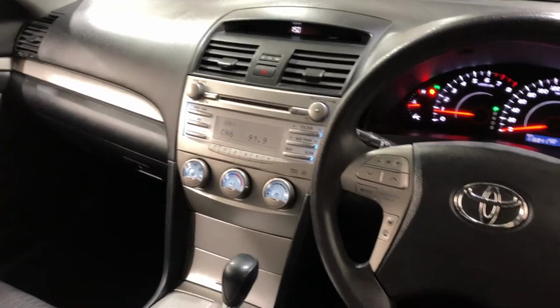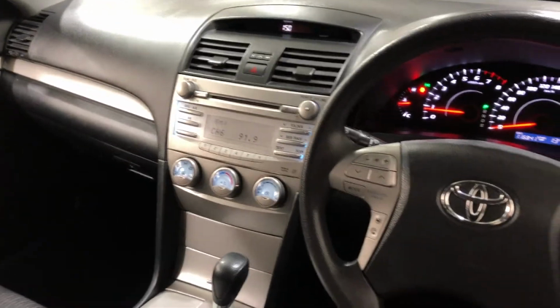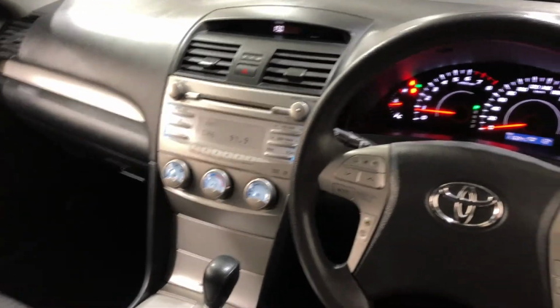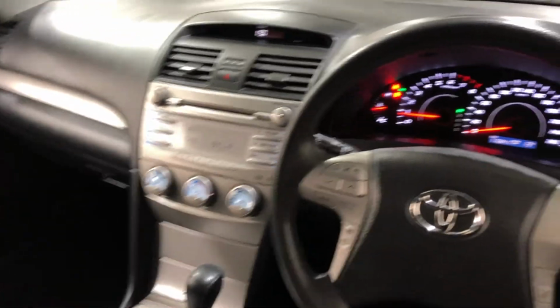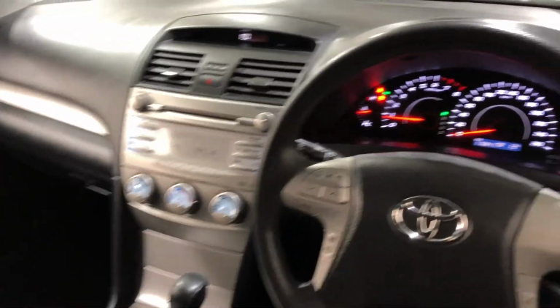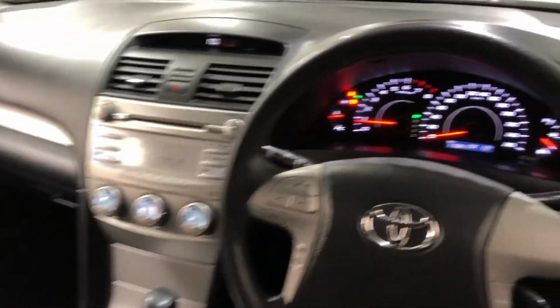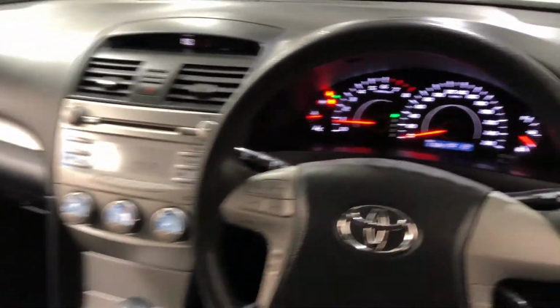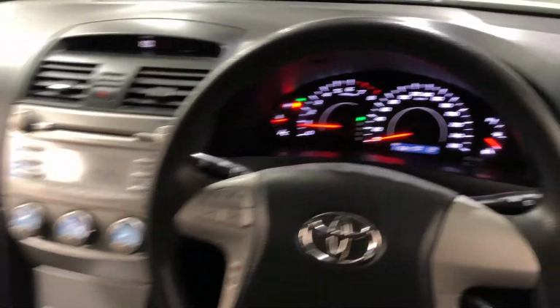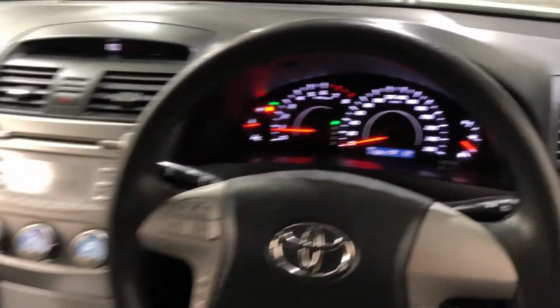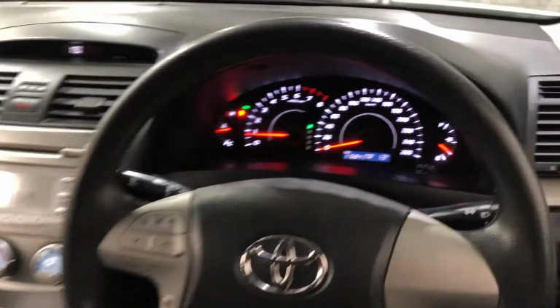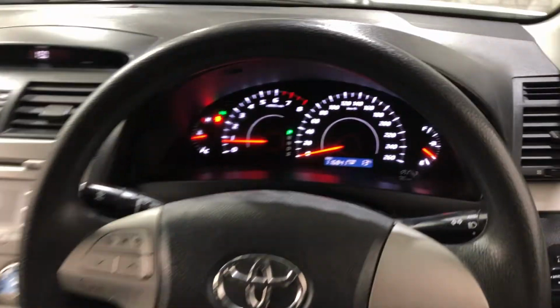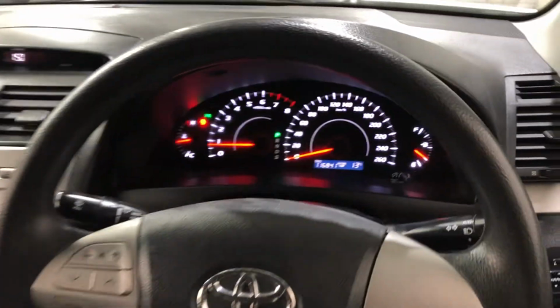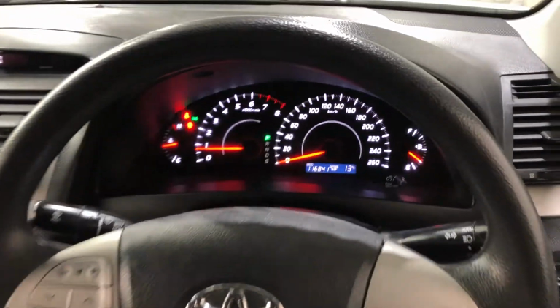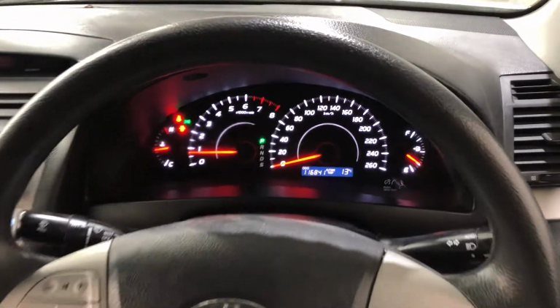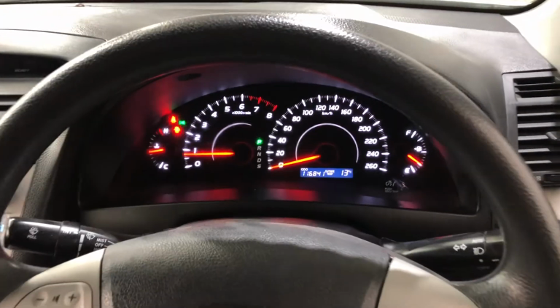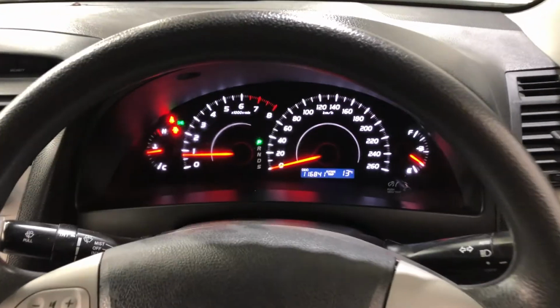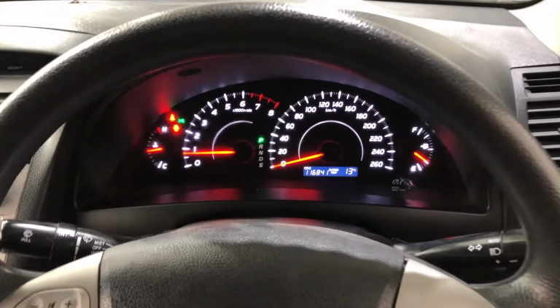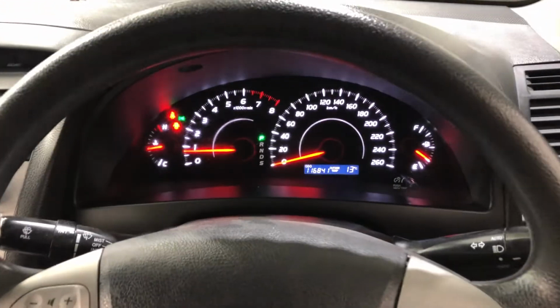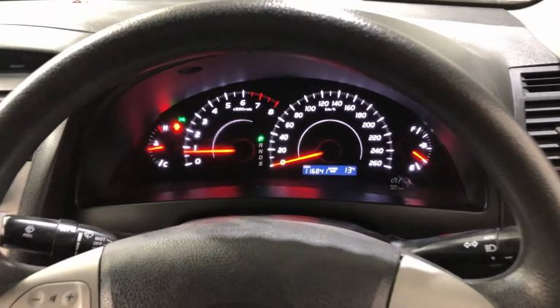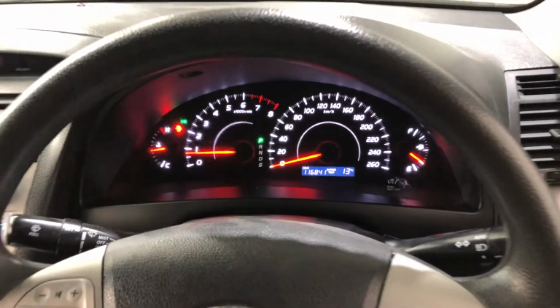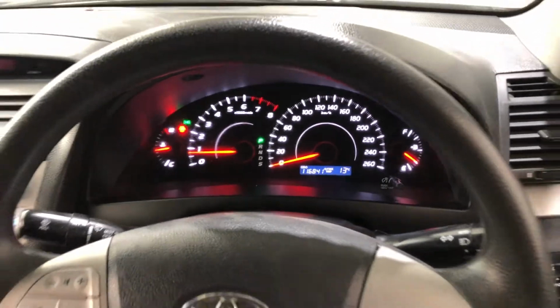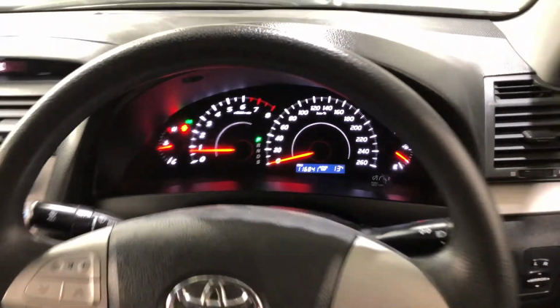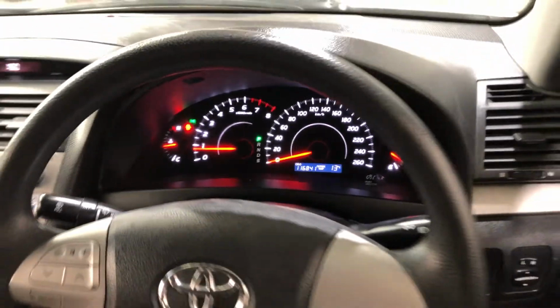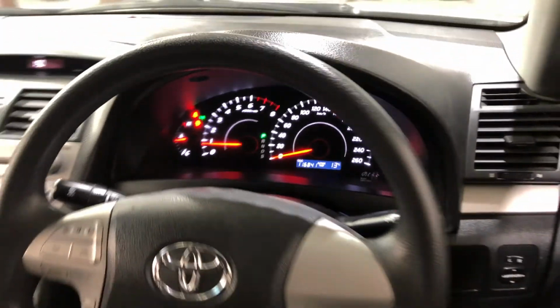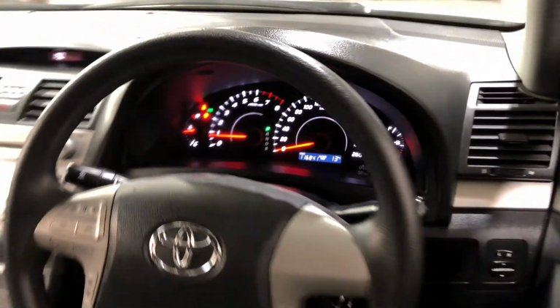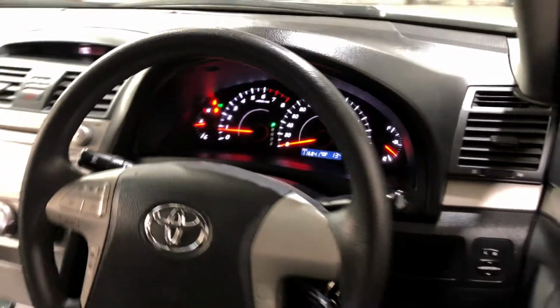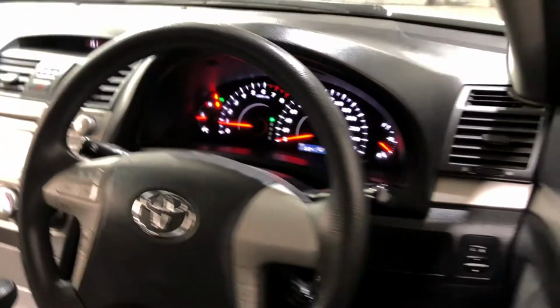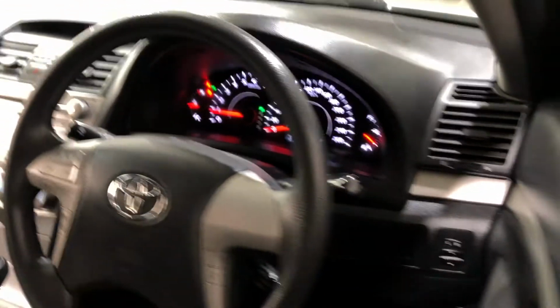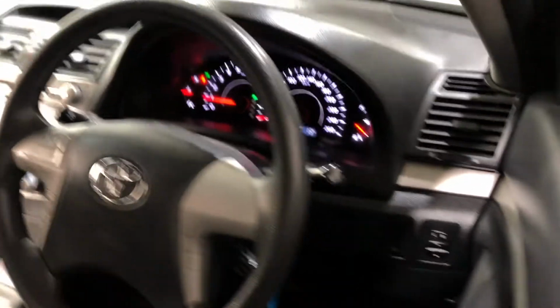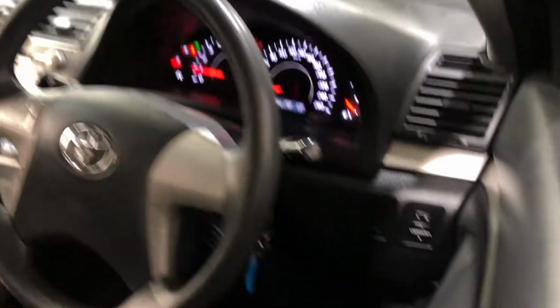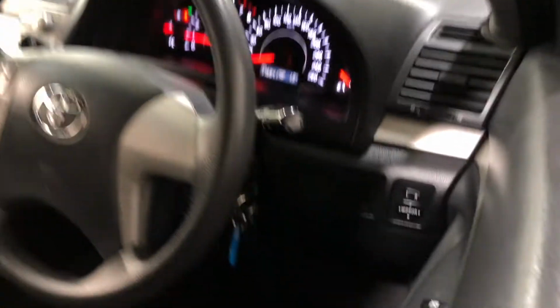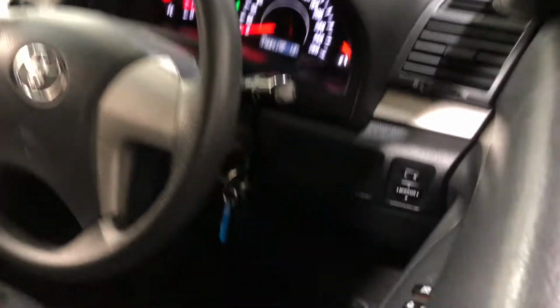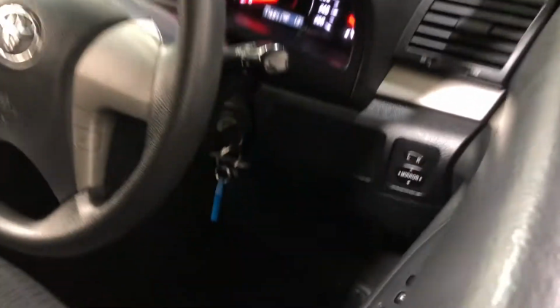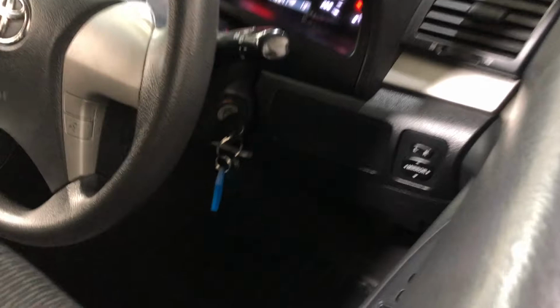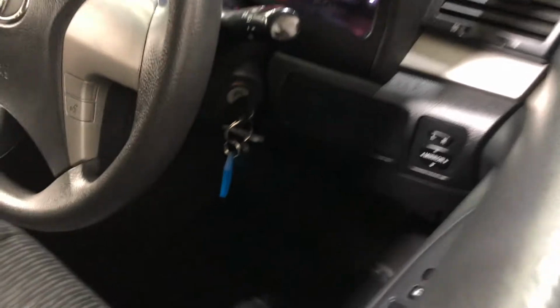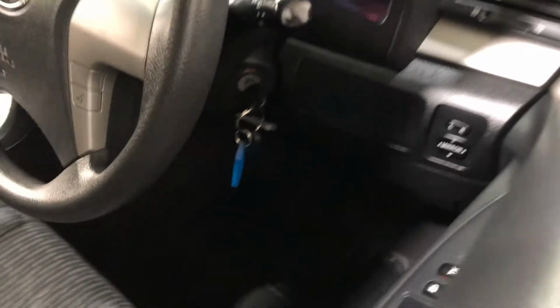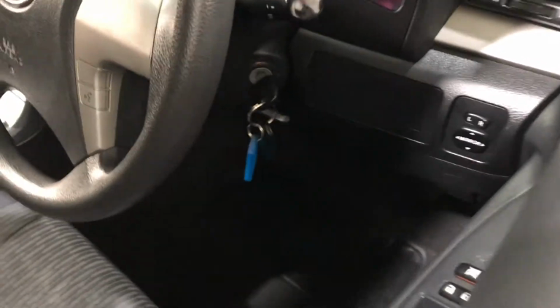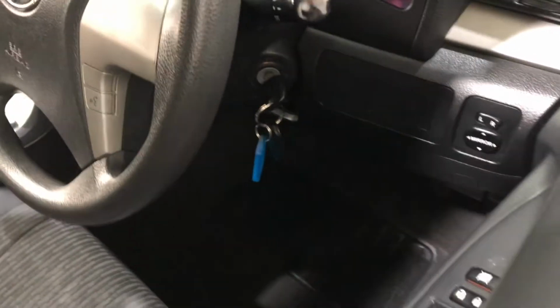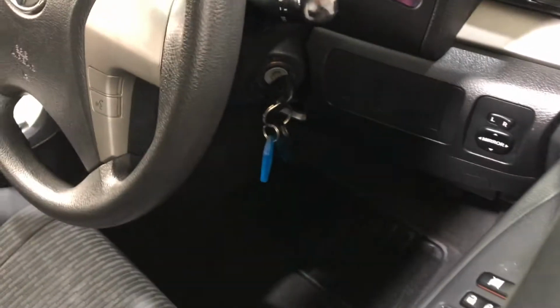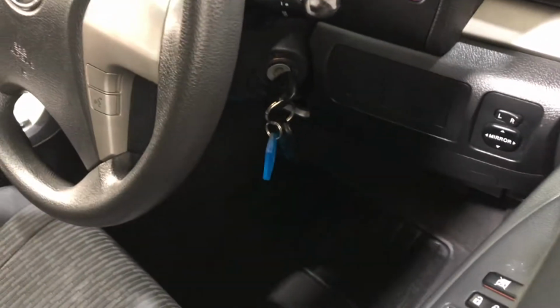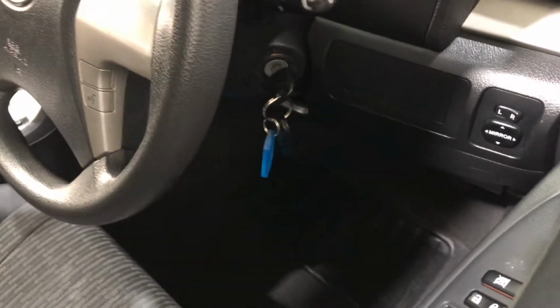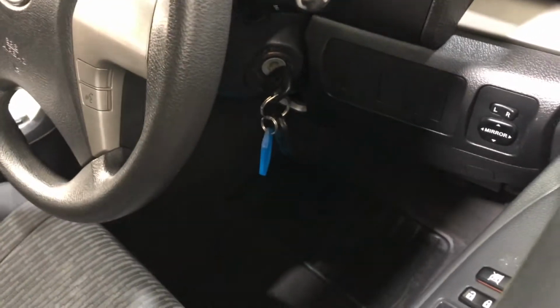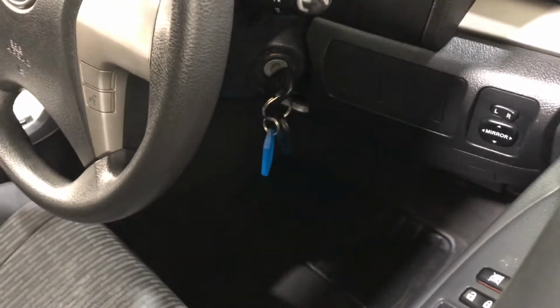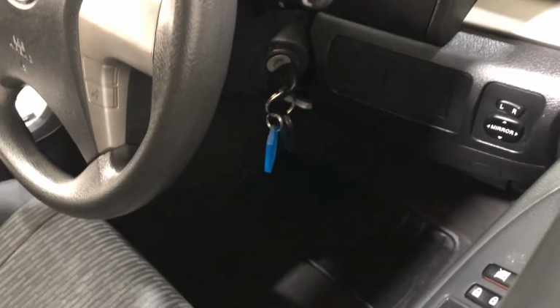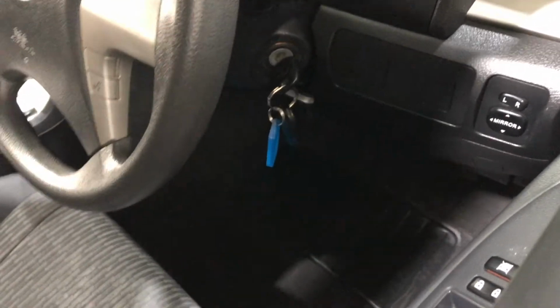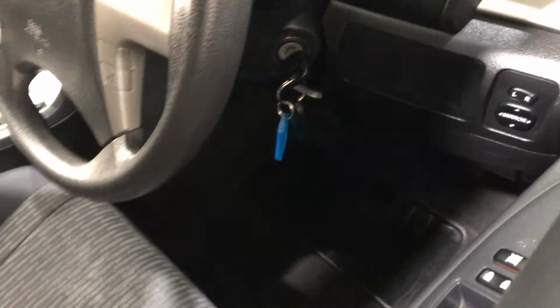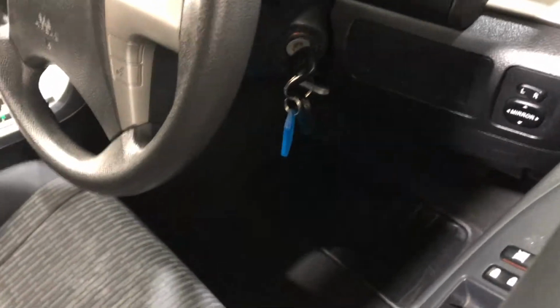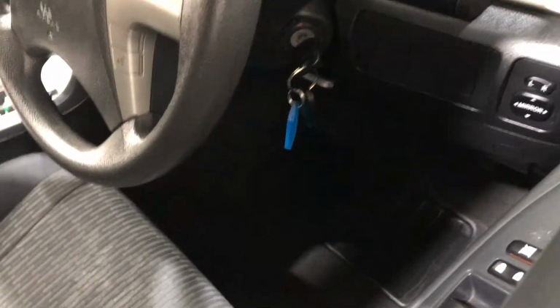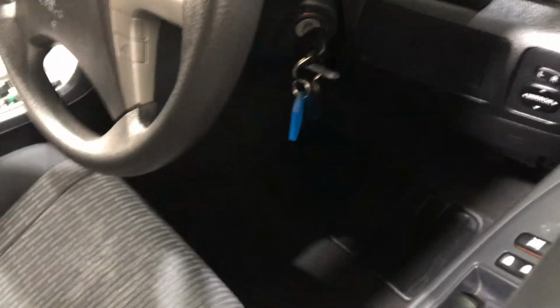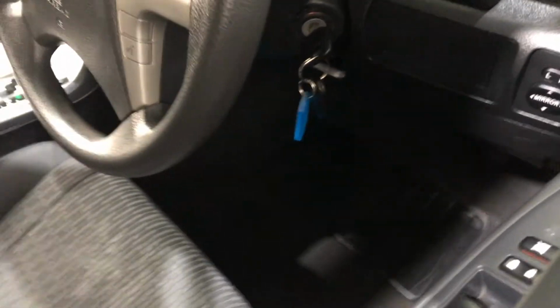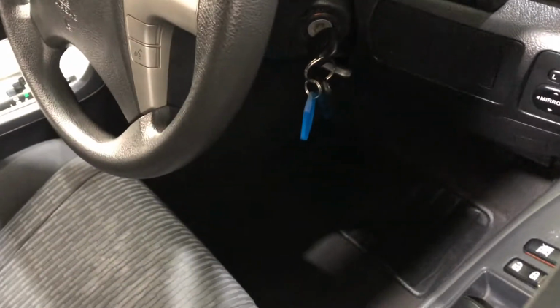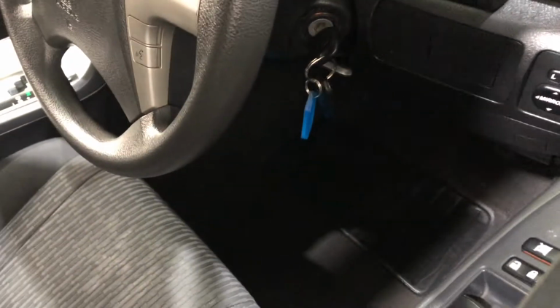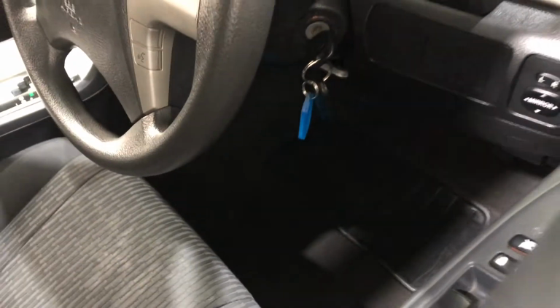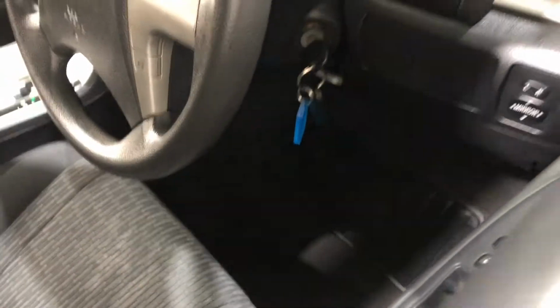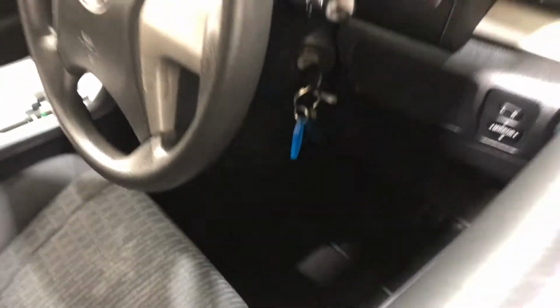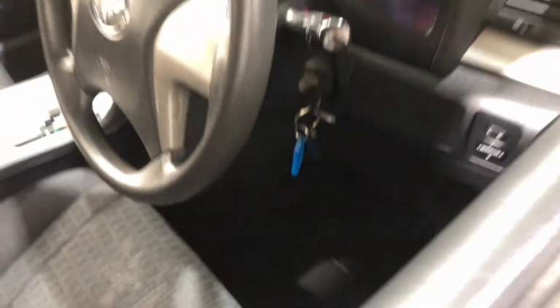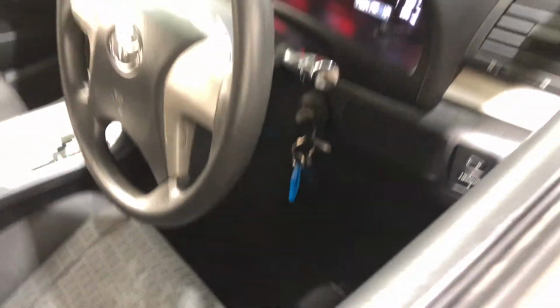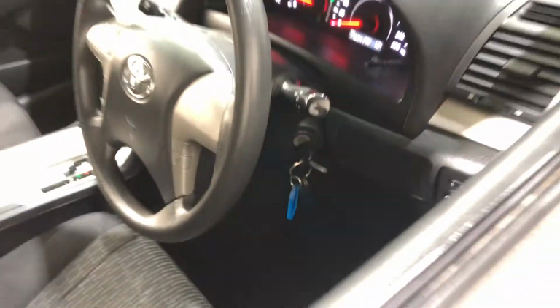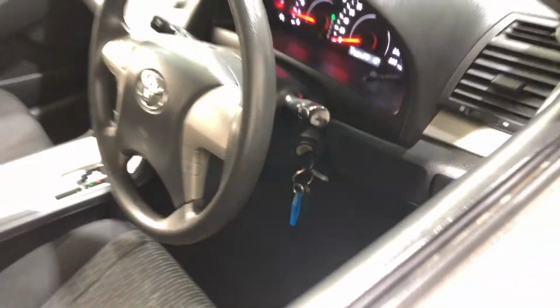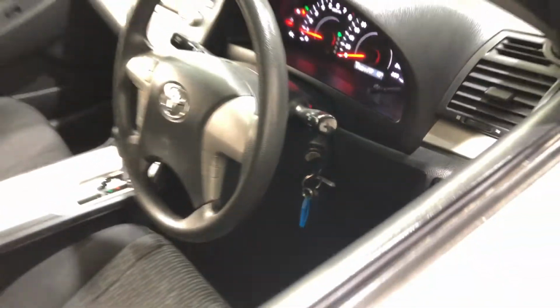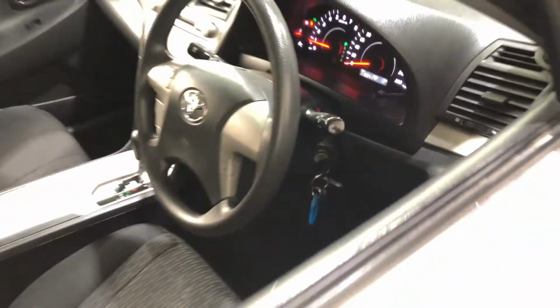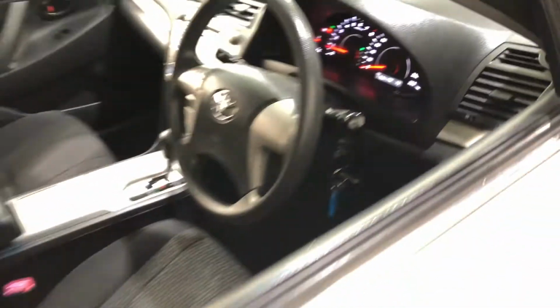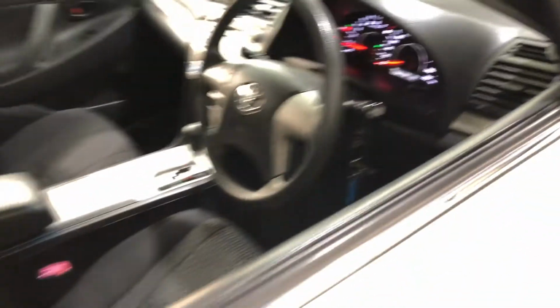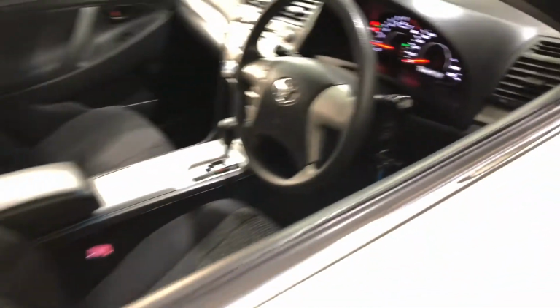It has traveled 116,000 kilometers on the clock. It also comes with a set of keys and a full set of books.